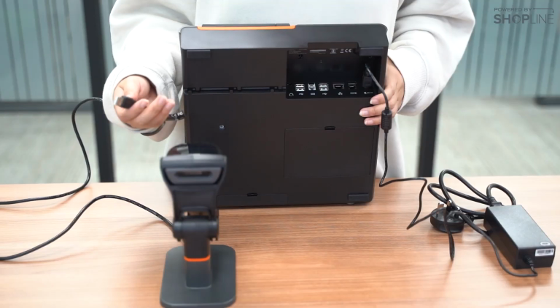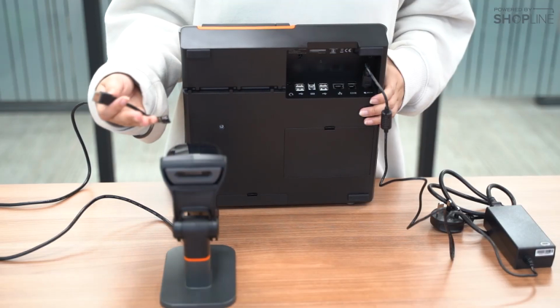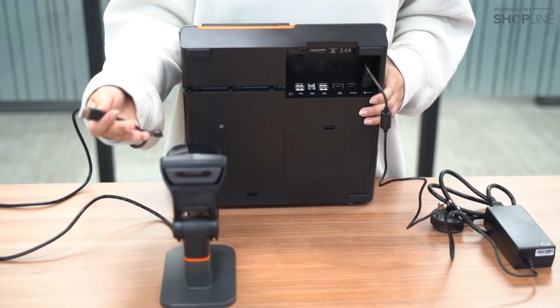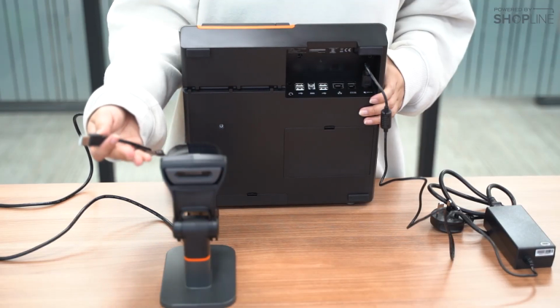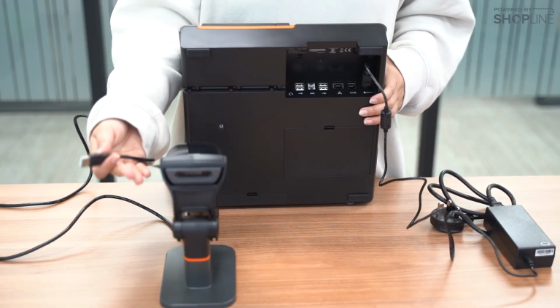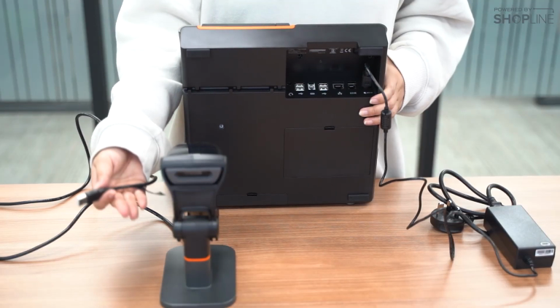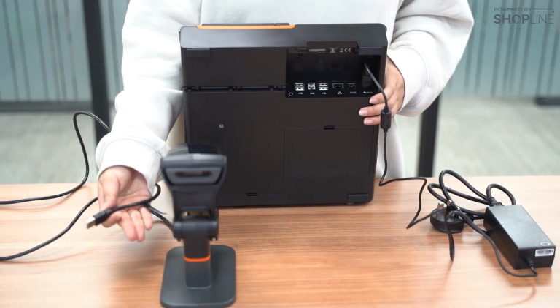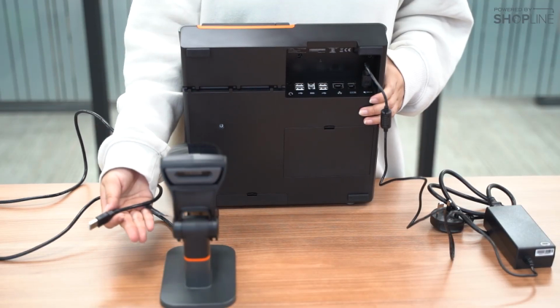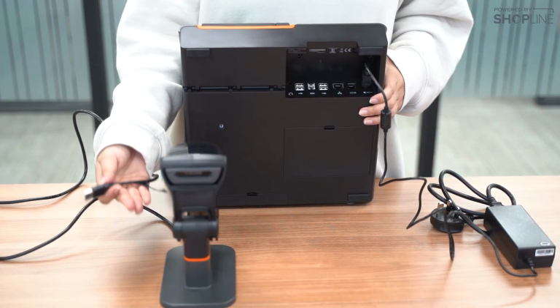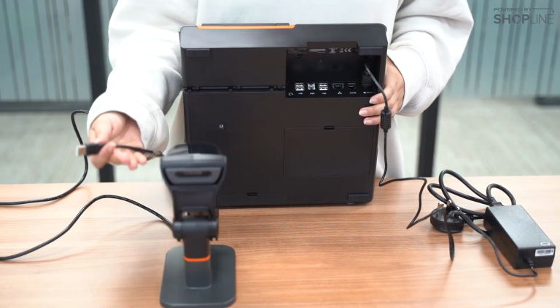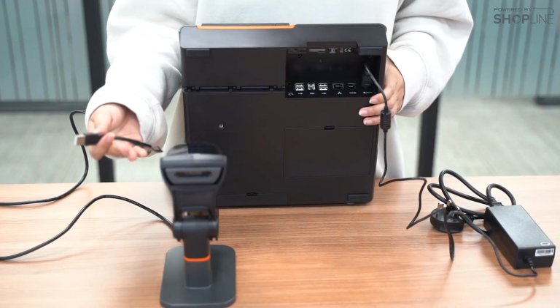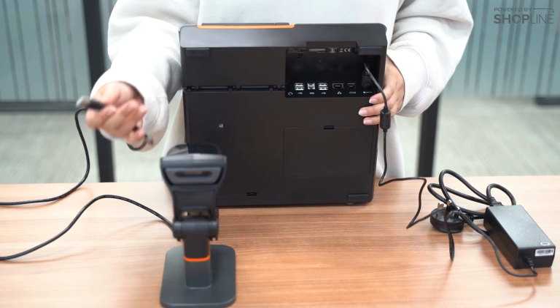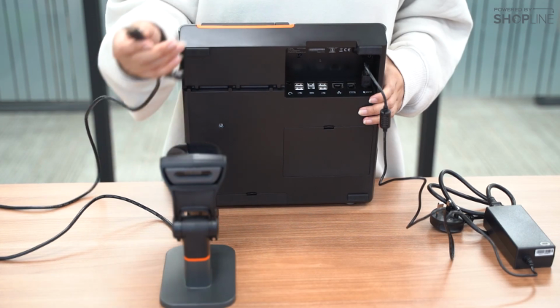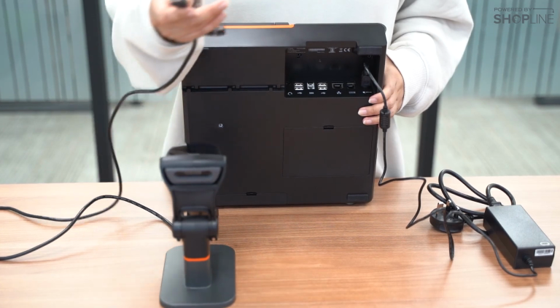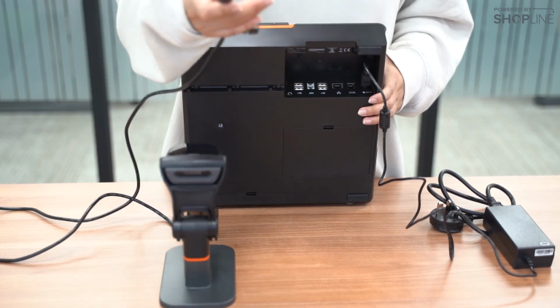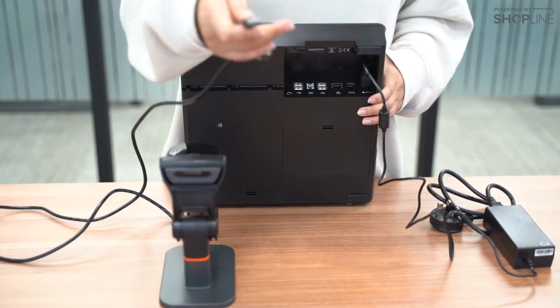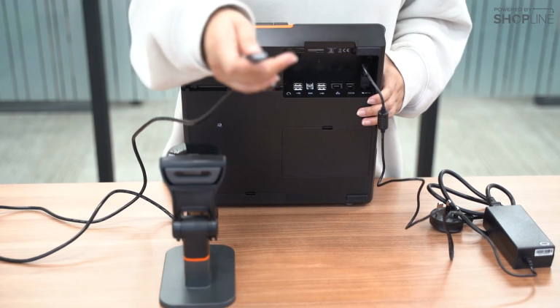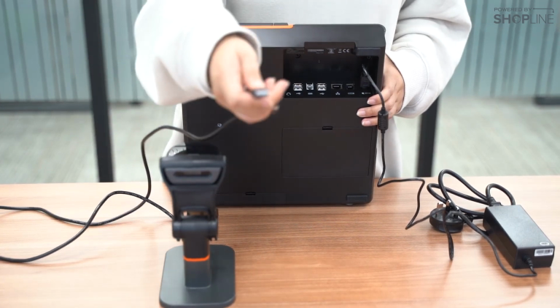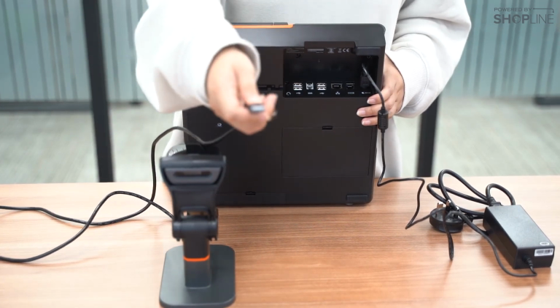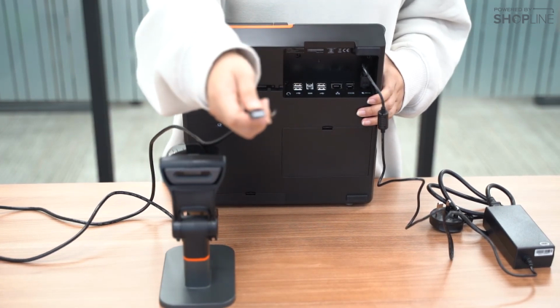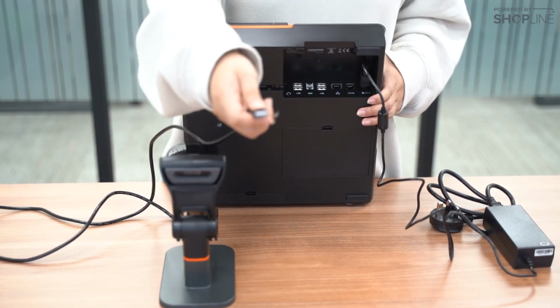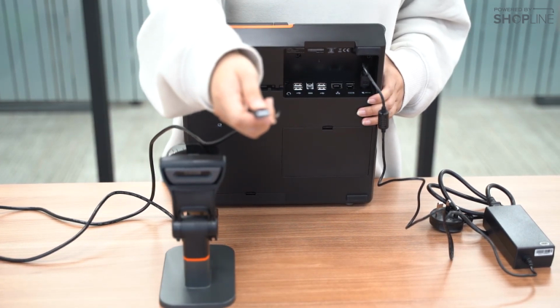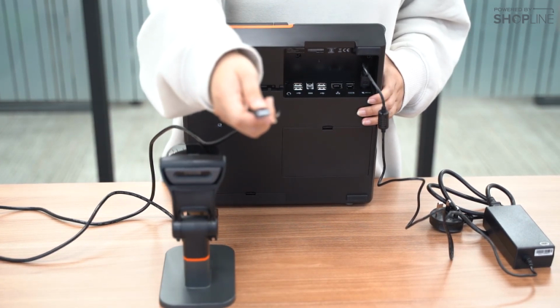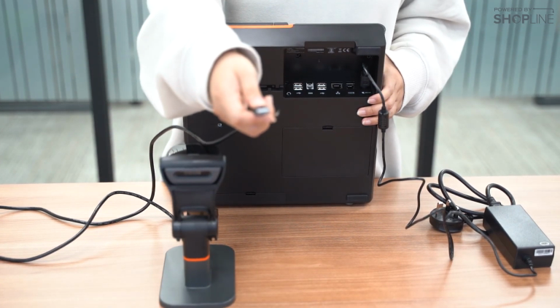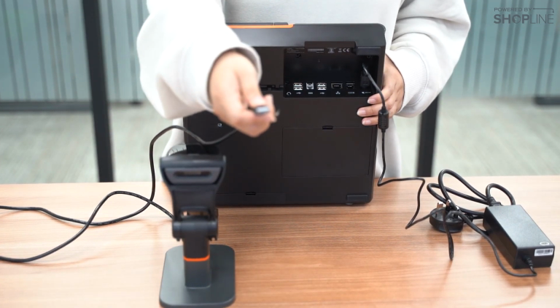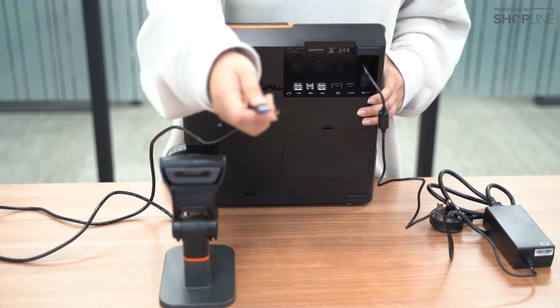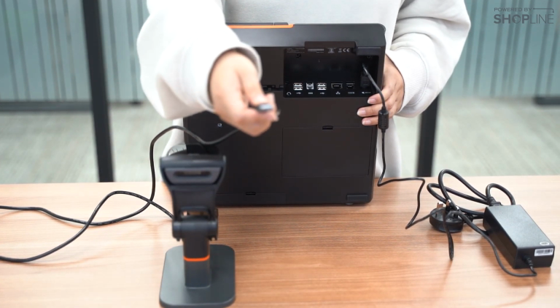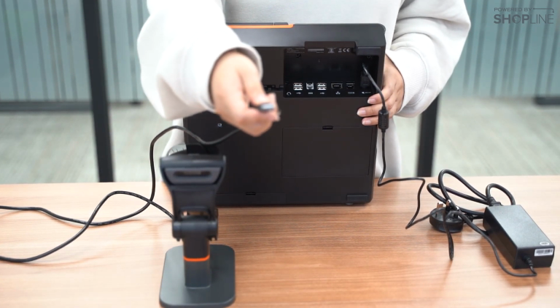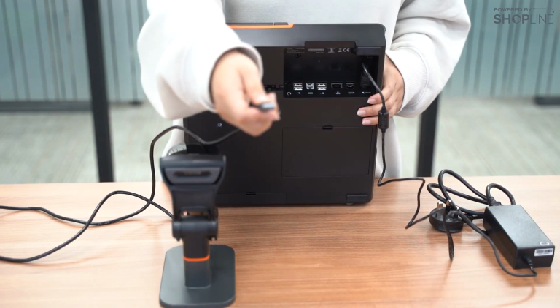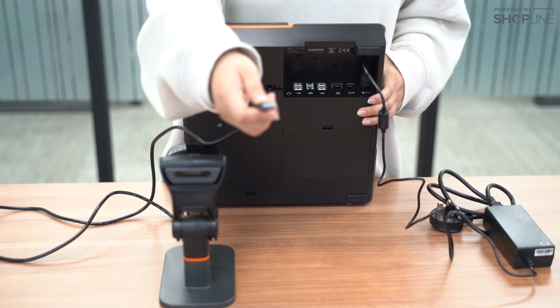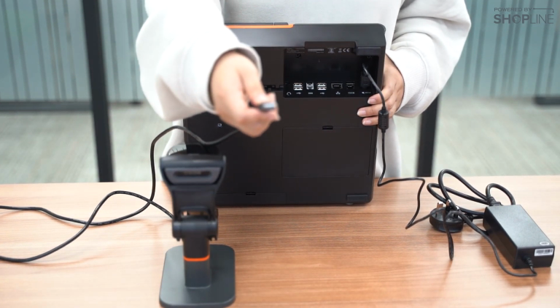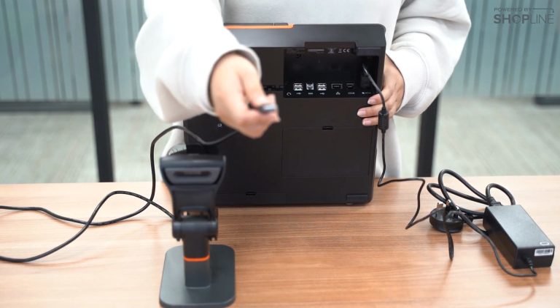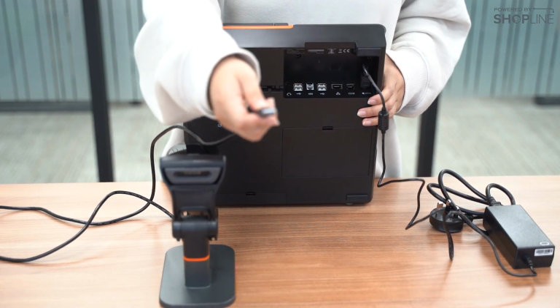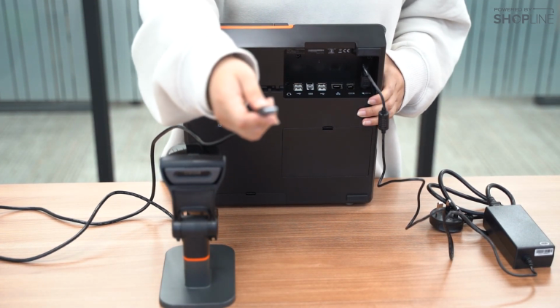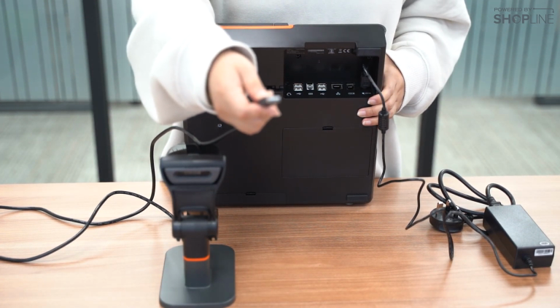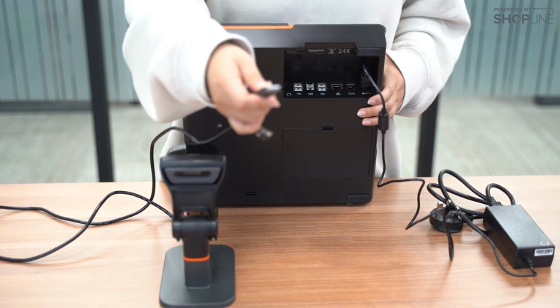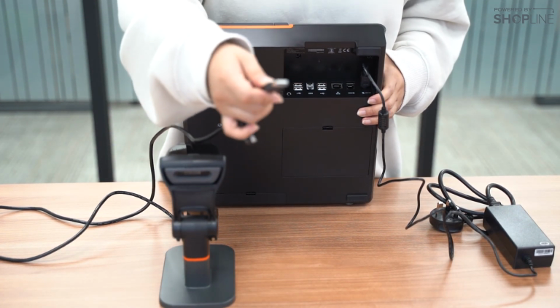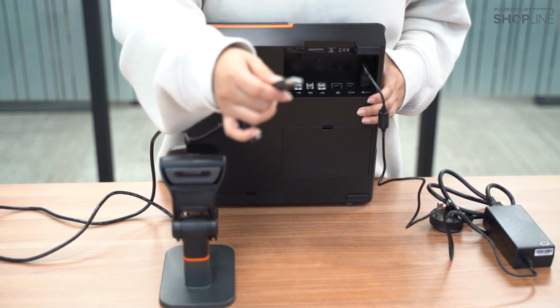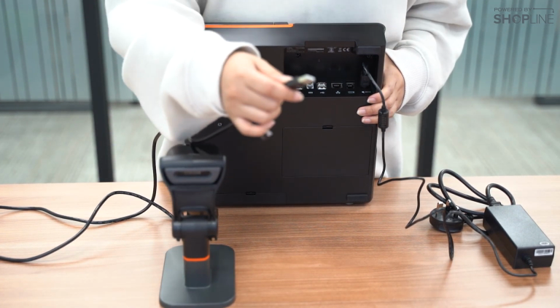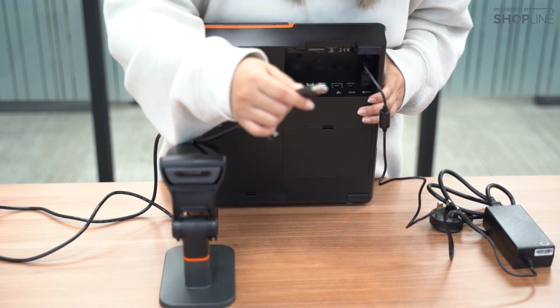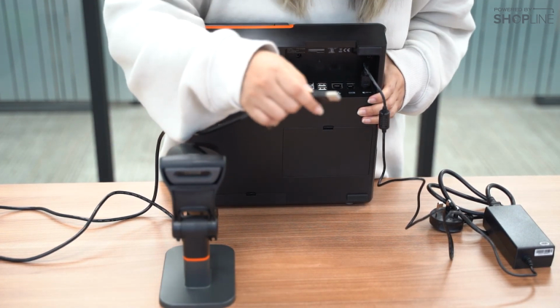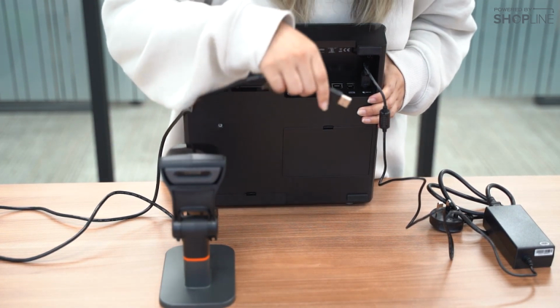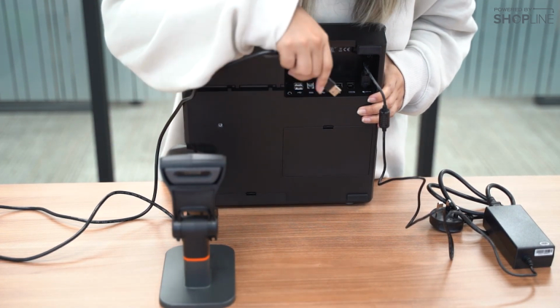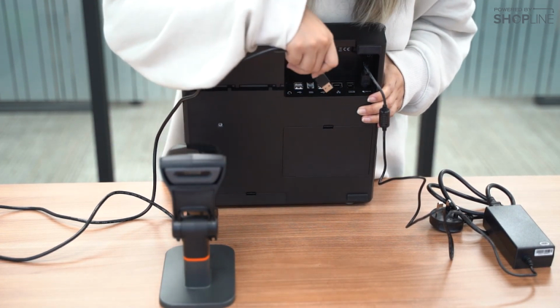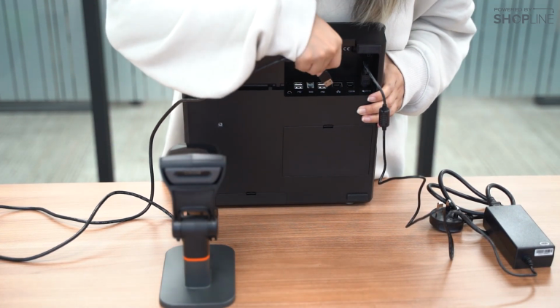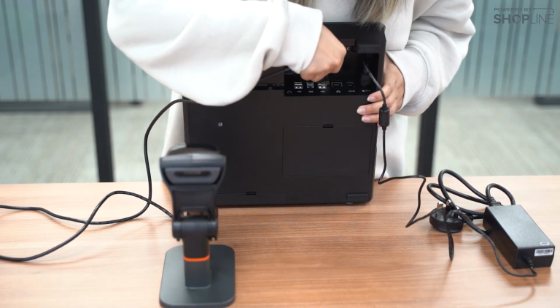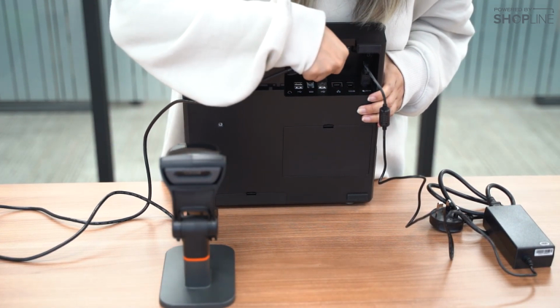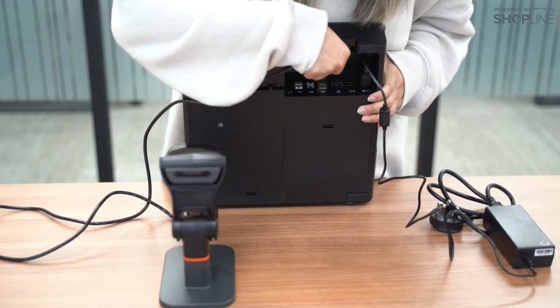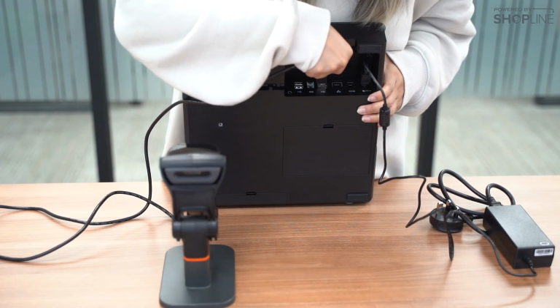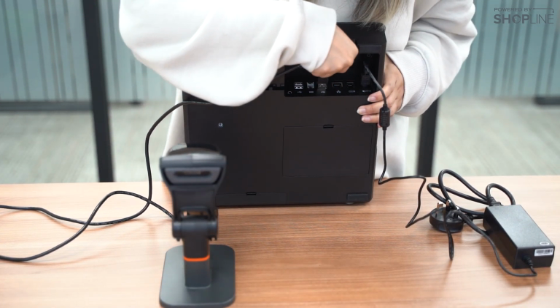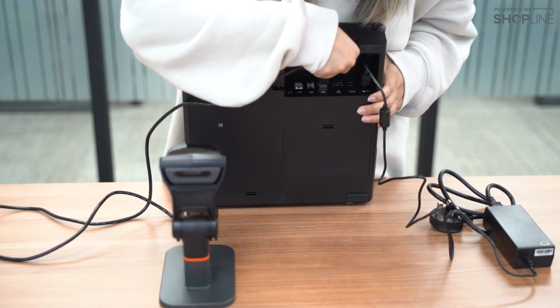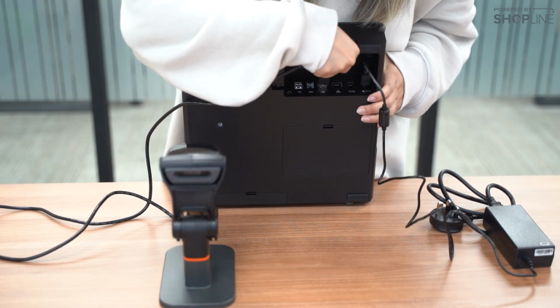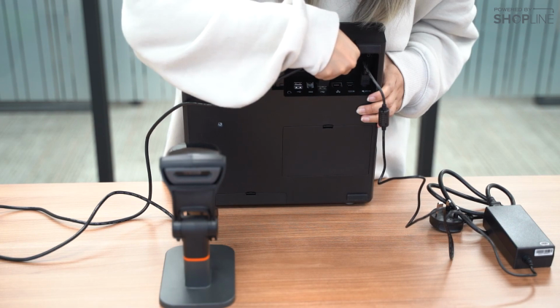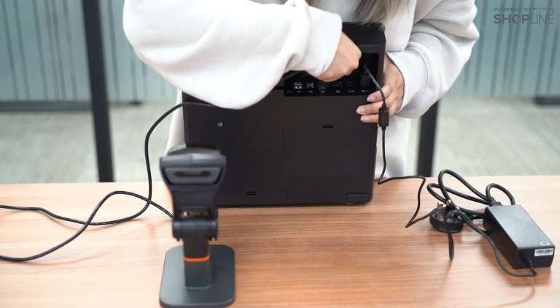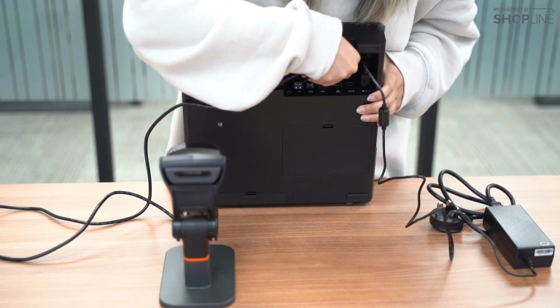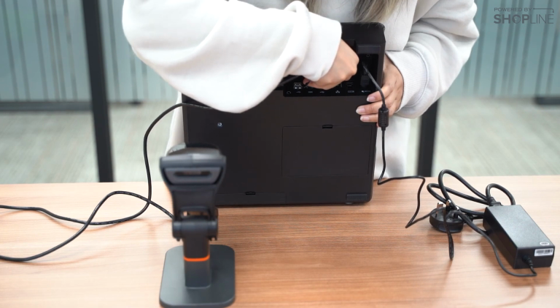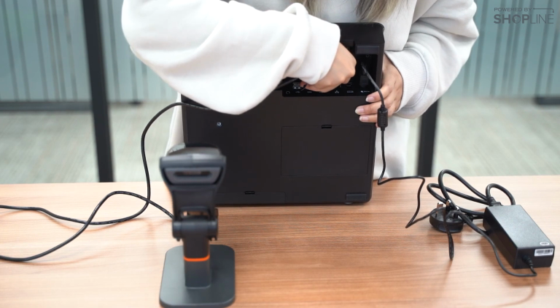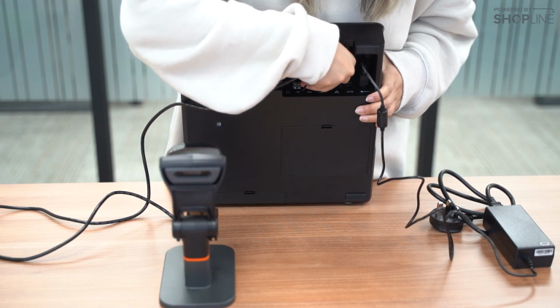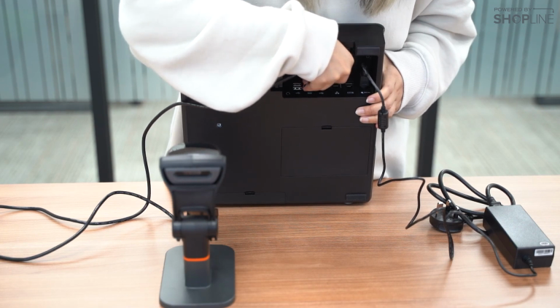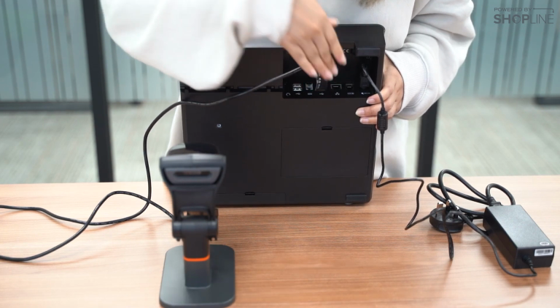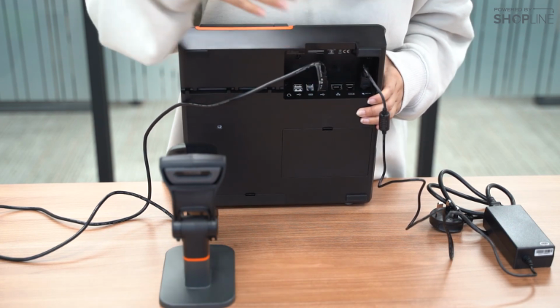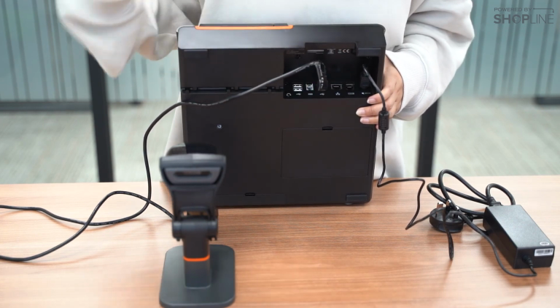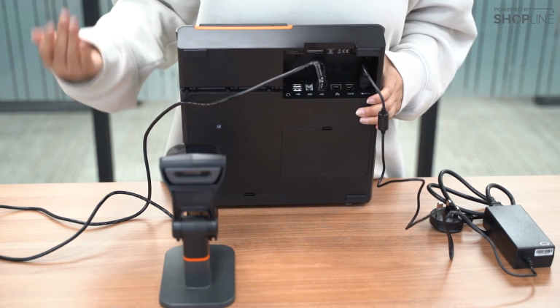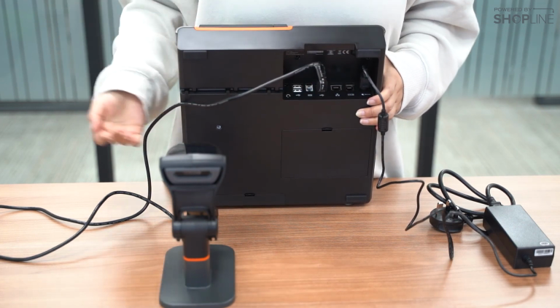With the barcode scanner, it is a normal USB input. You may connect it to the back as well, like so.